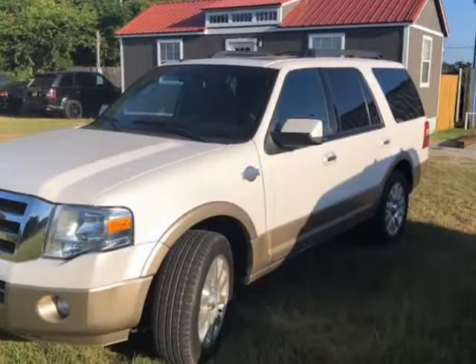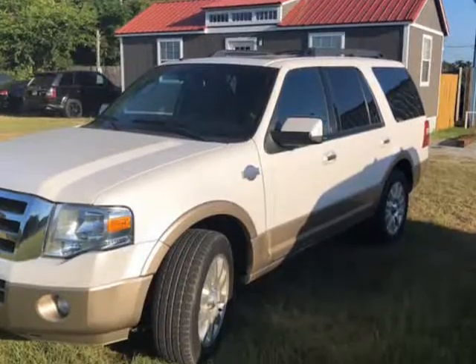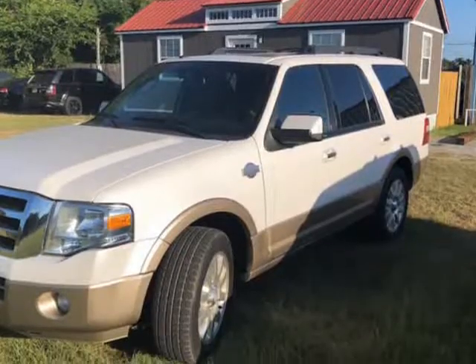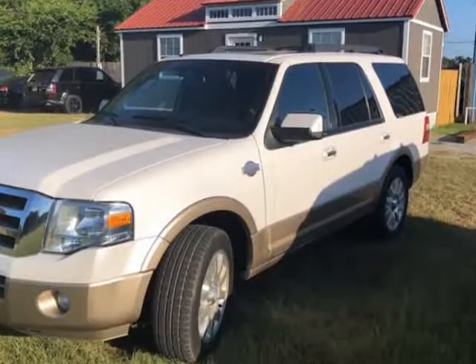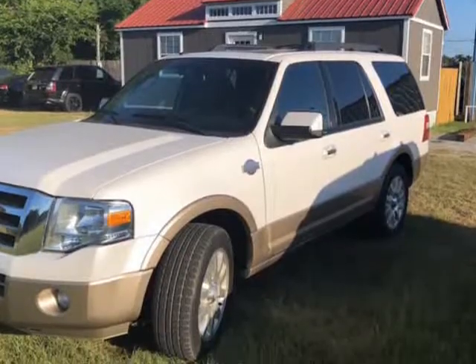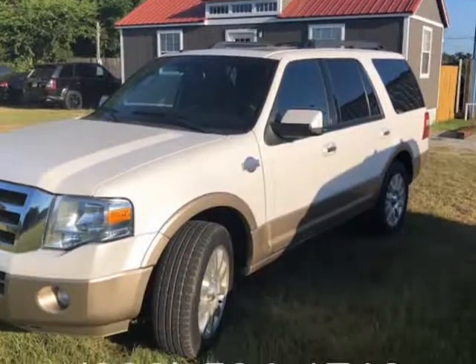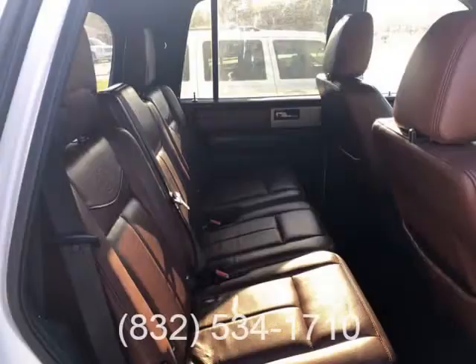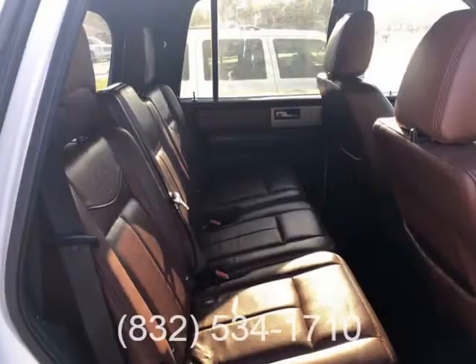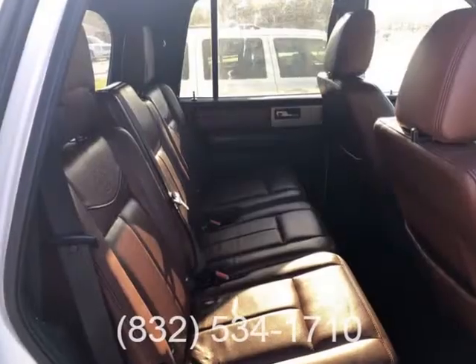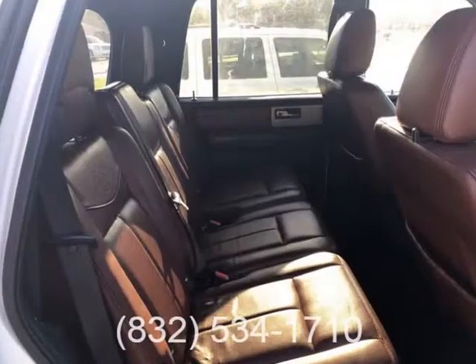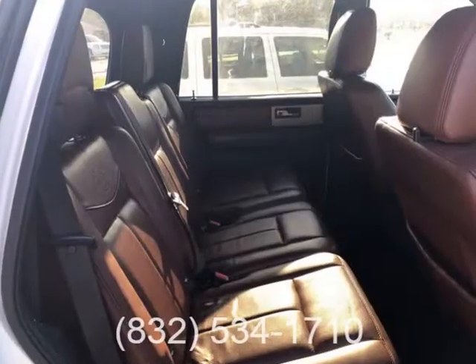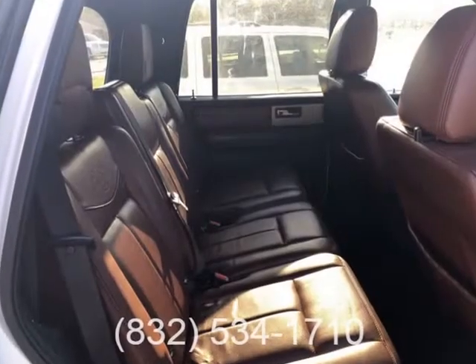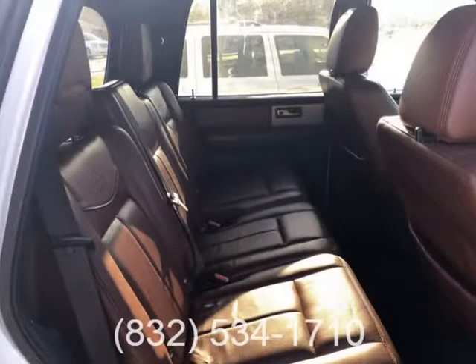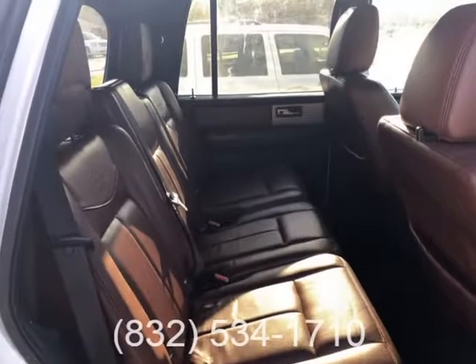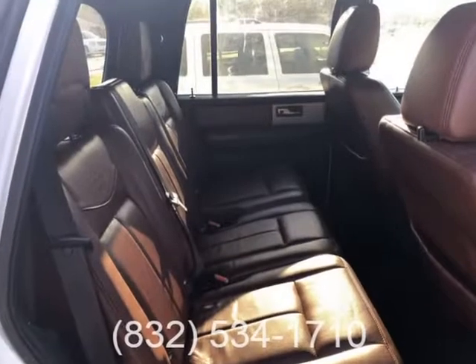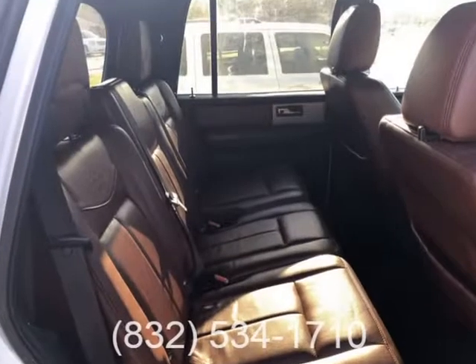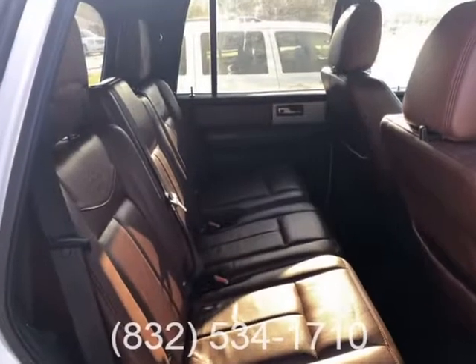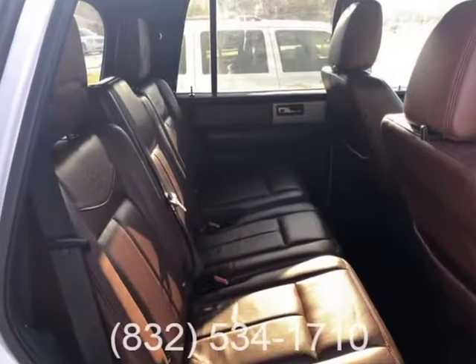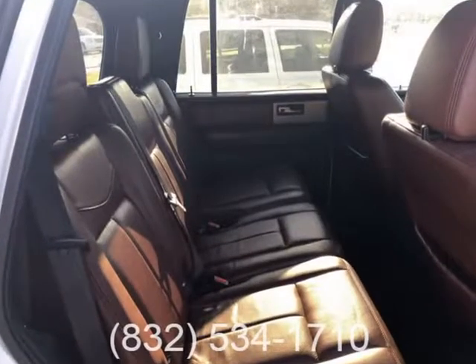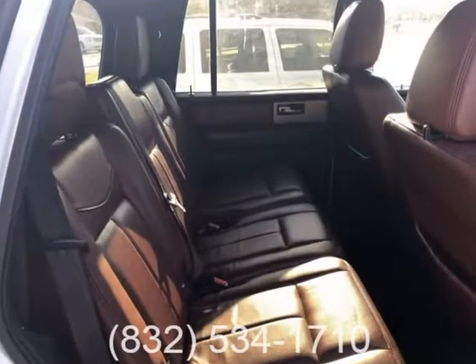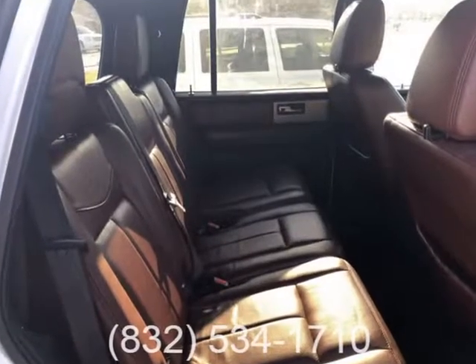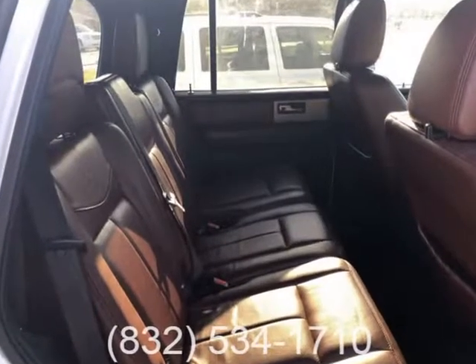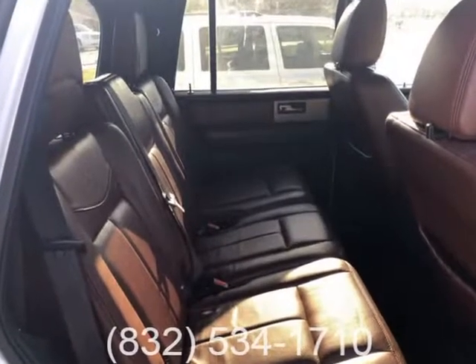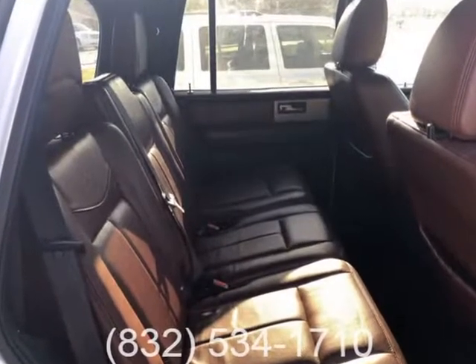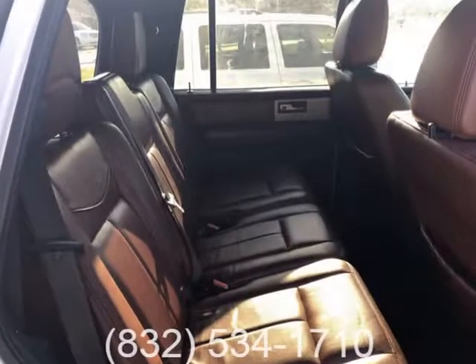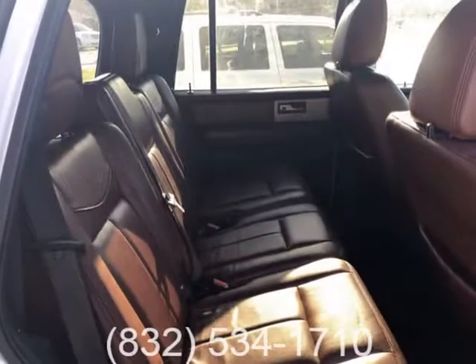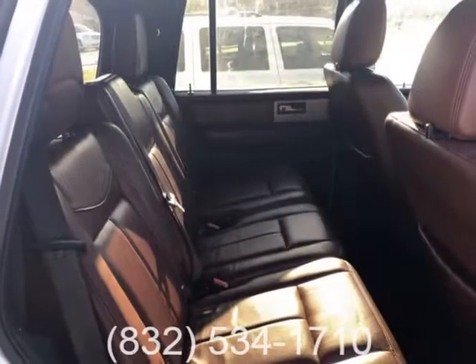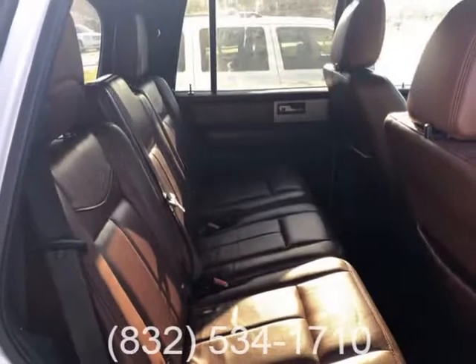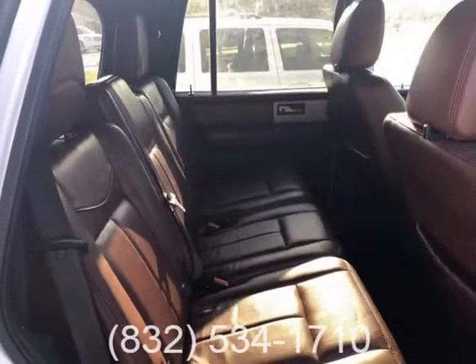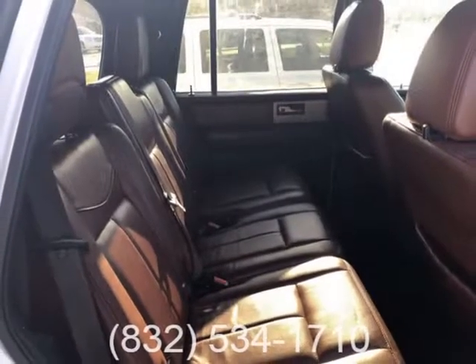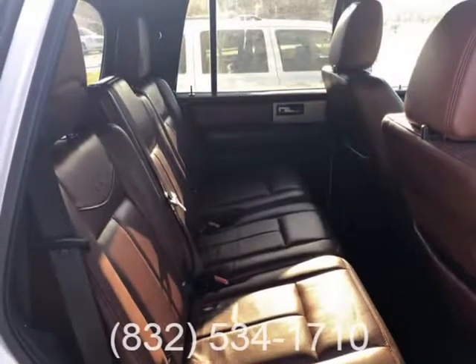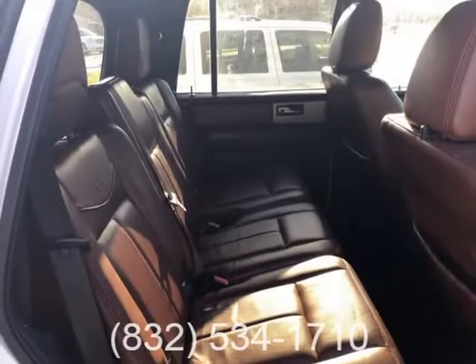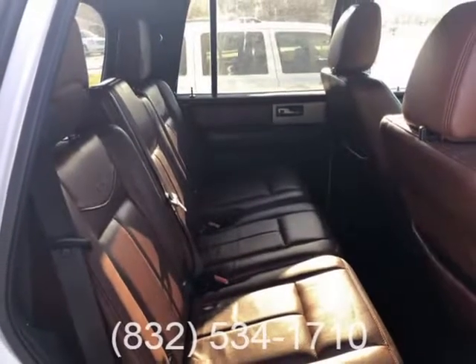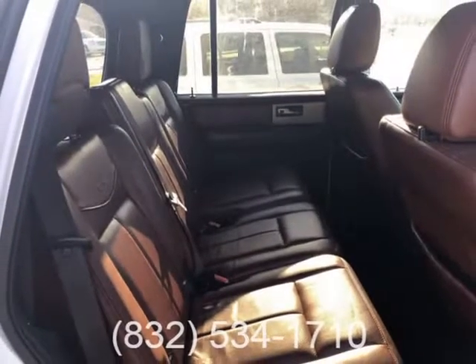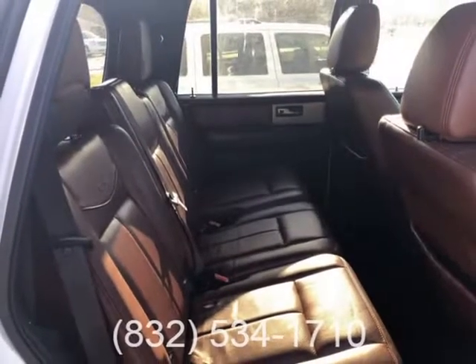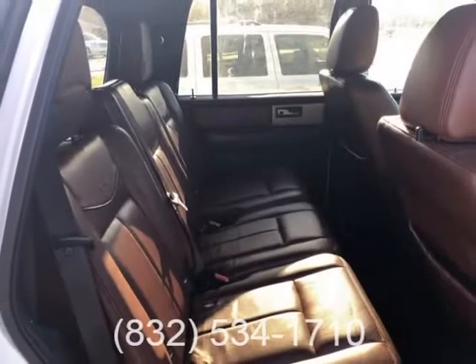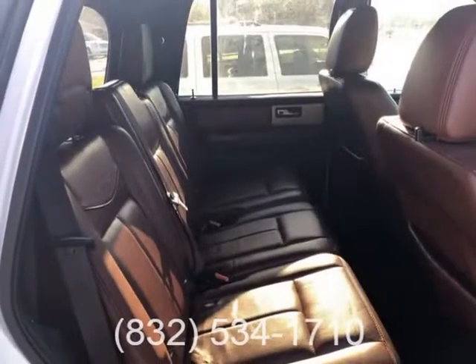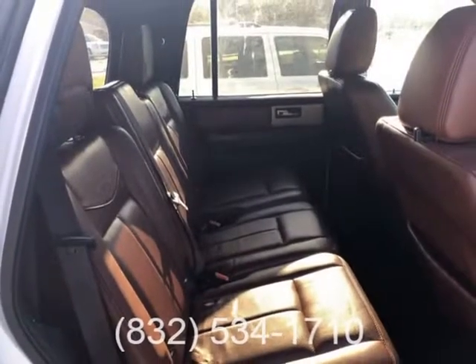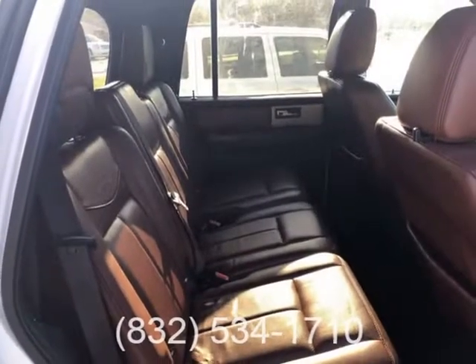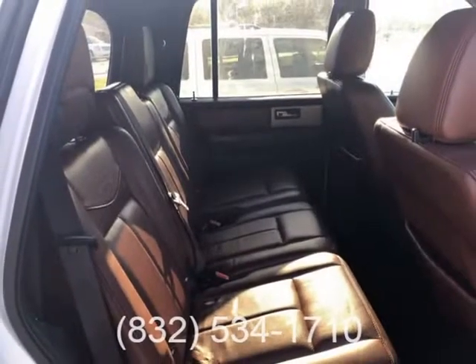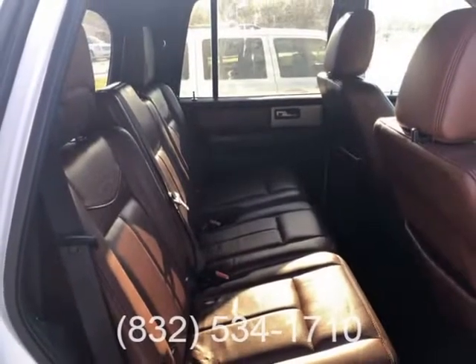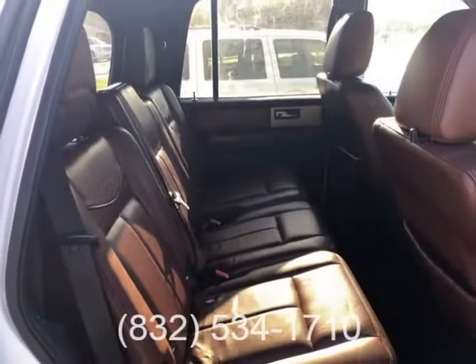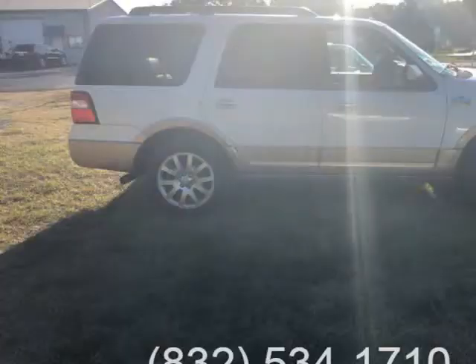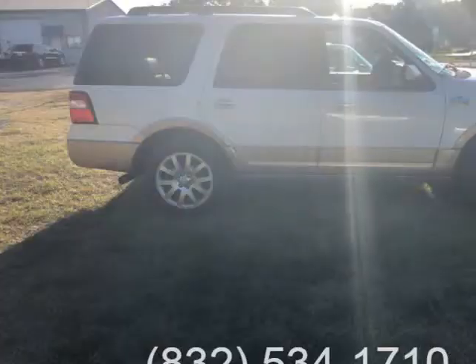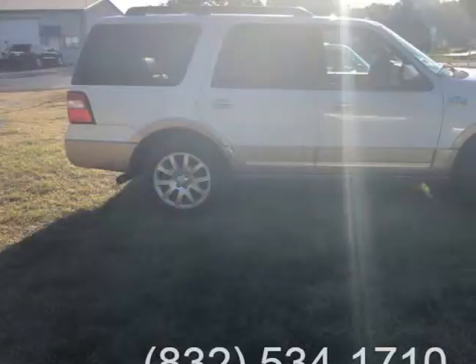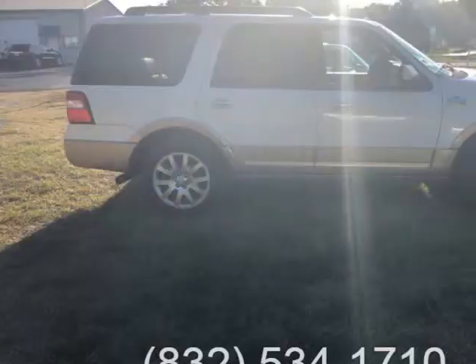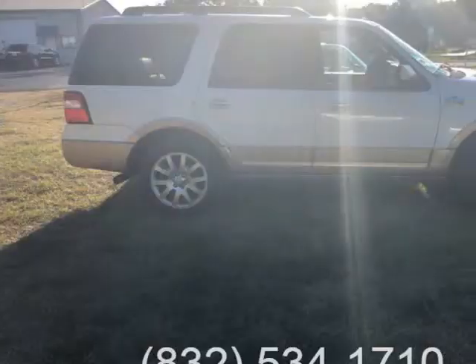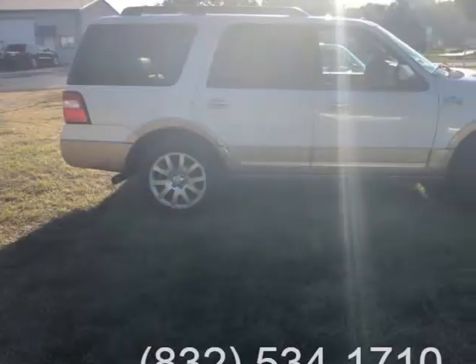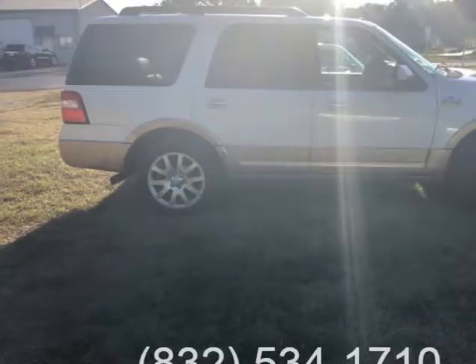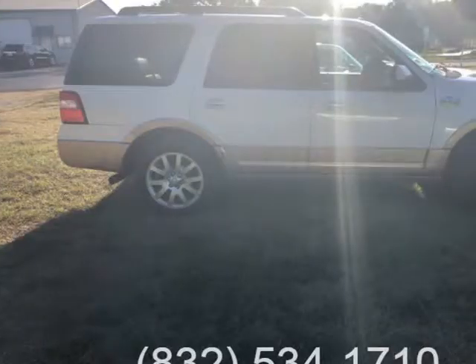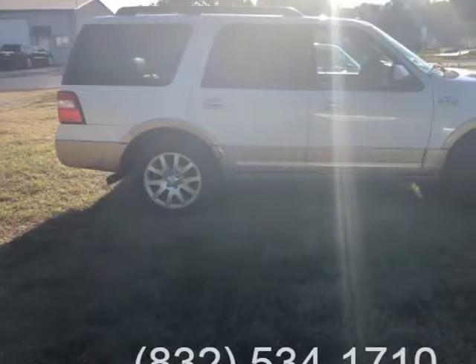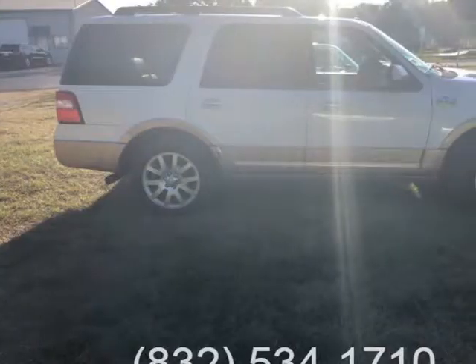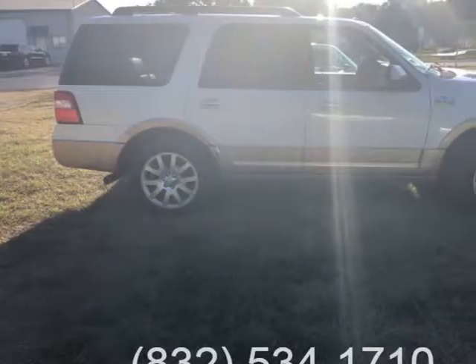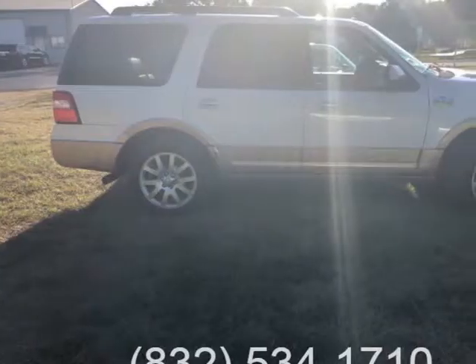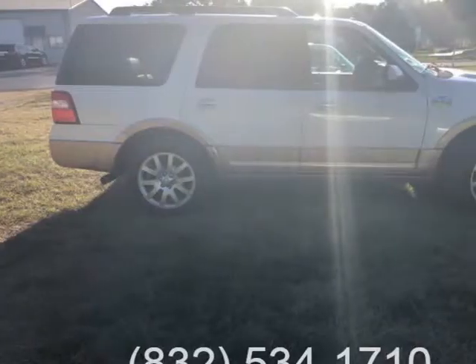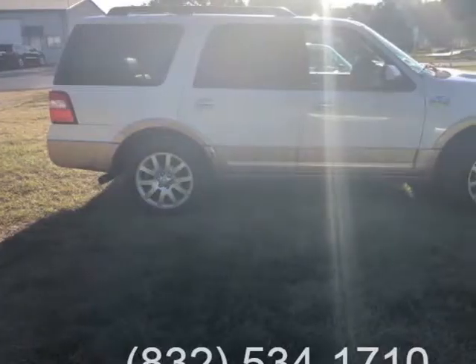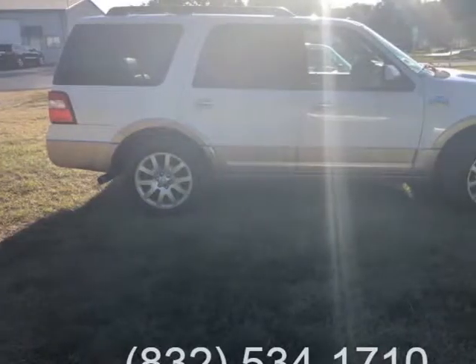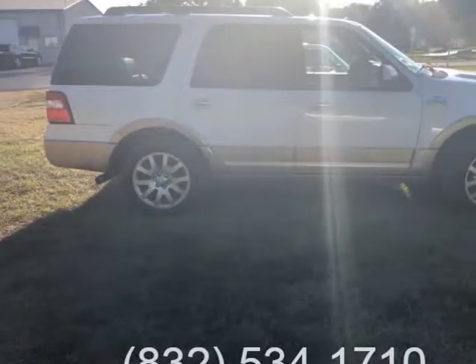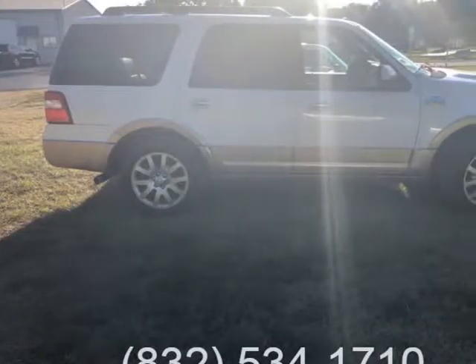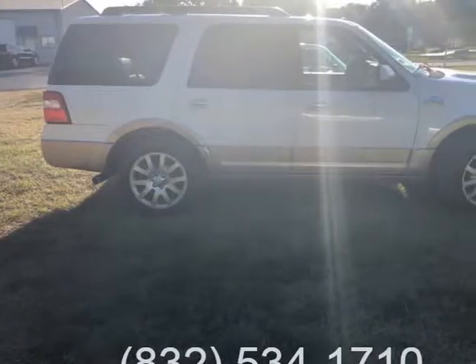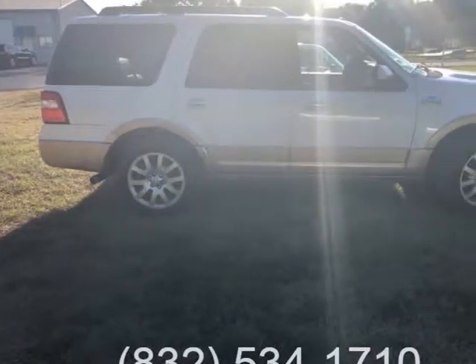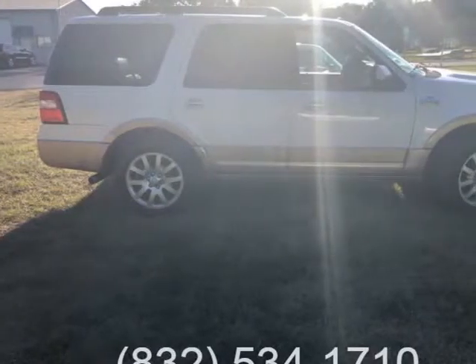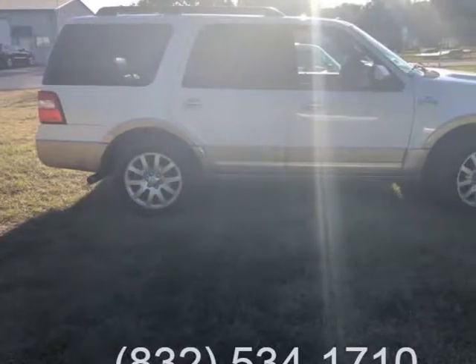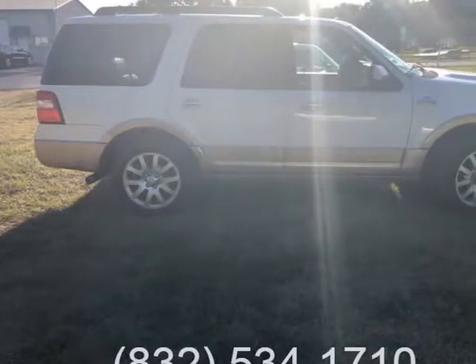At Autoxo we buy, sell, and trade. Financing available on this truck. Act fast — this one will not last.